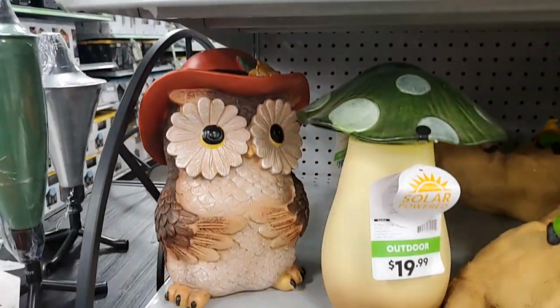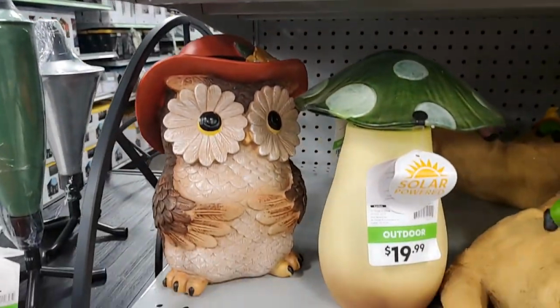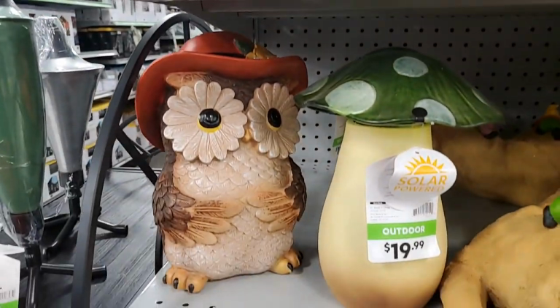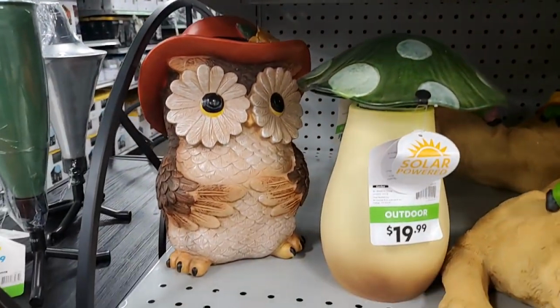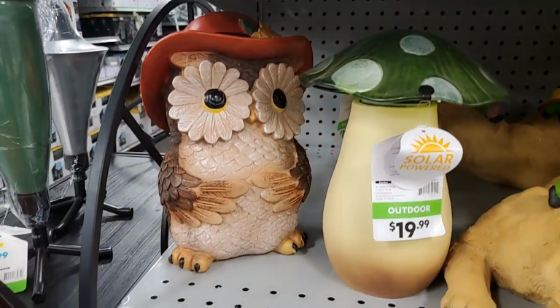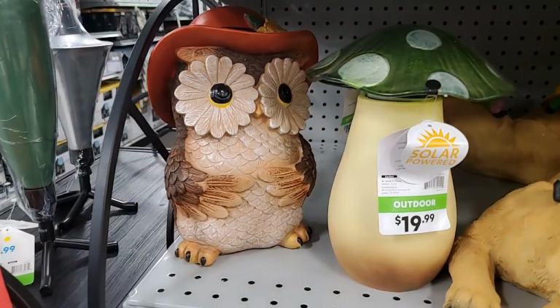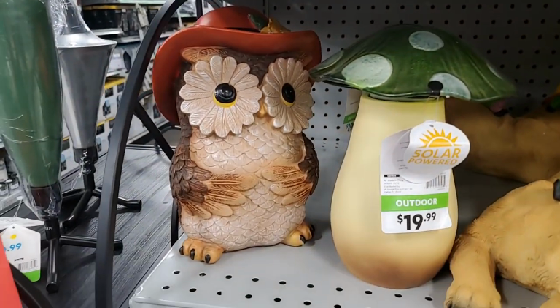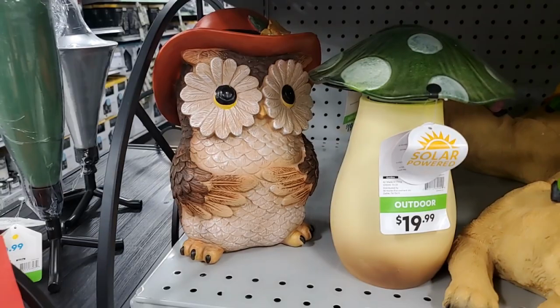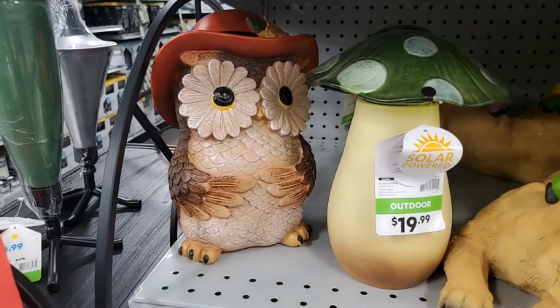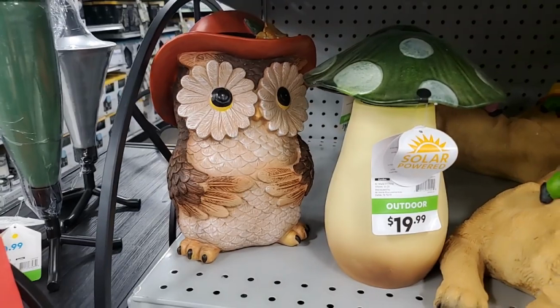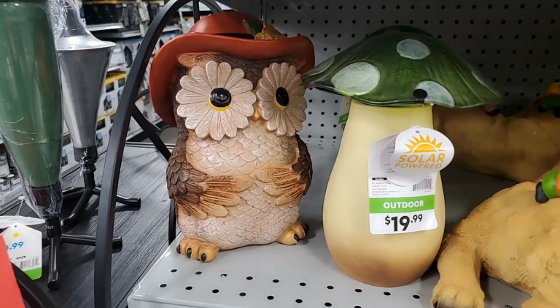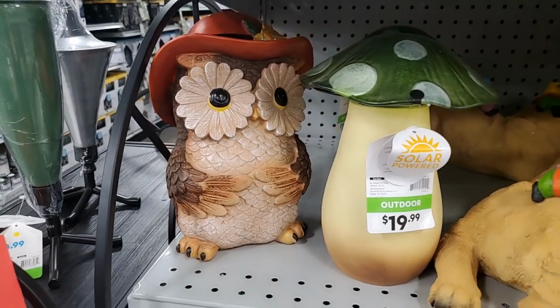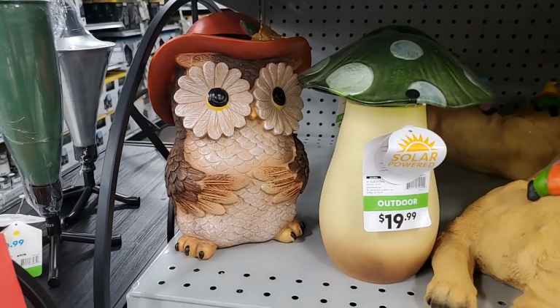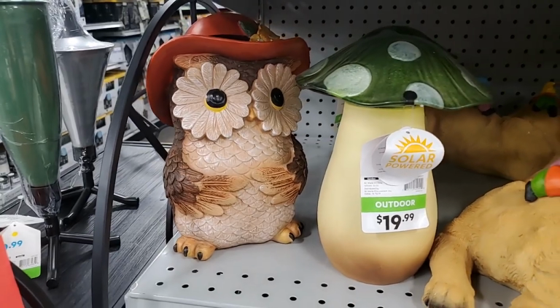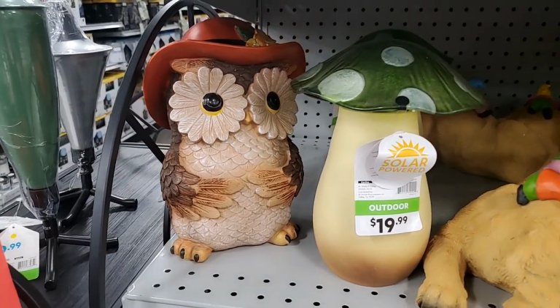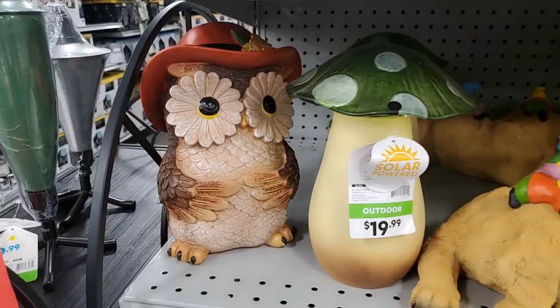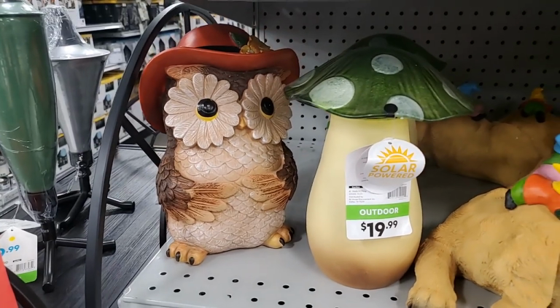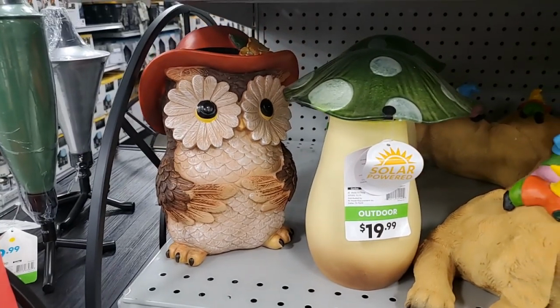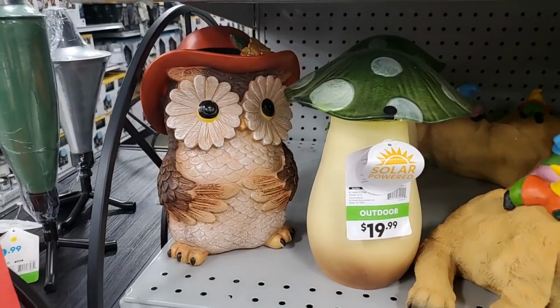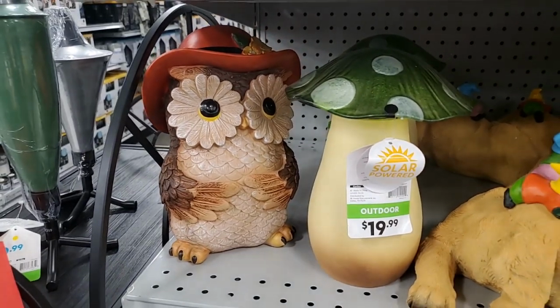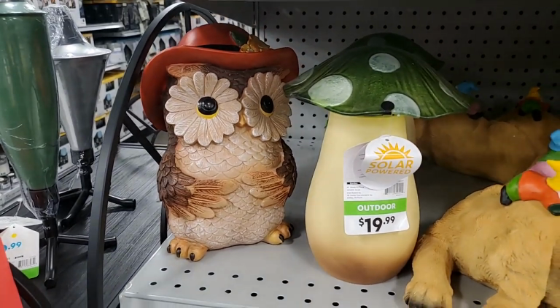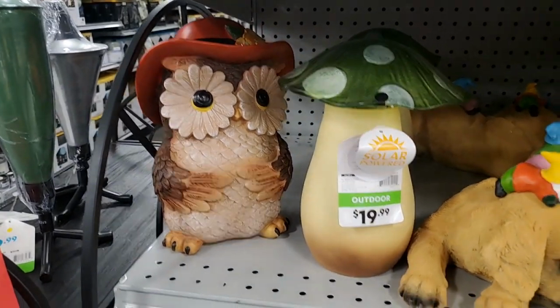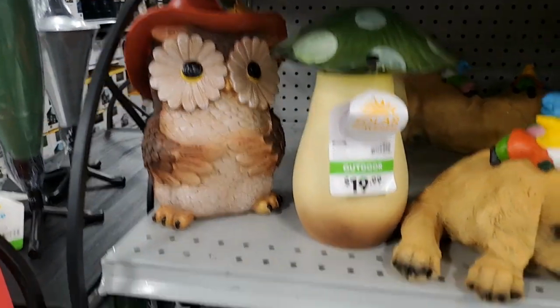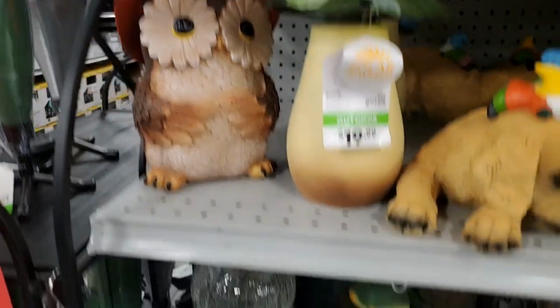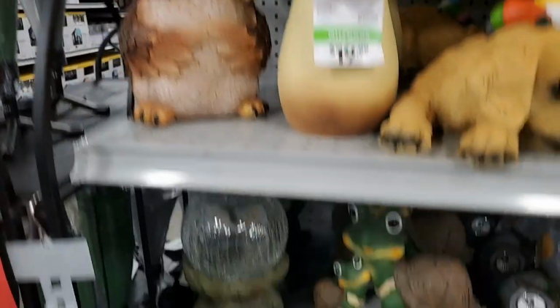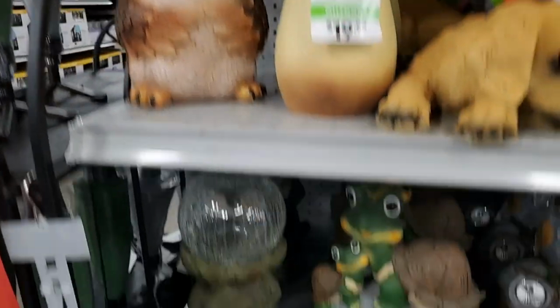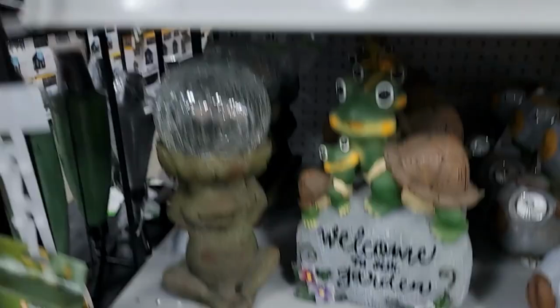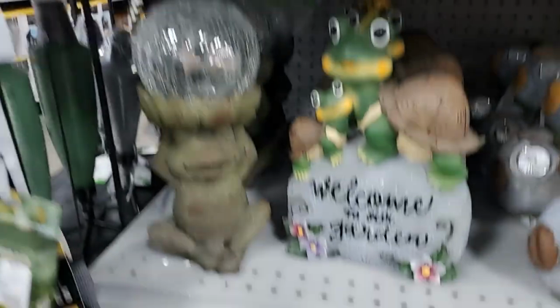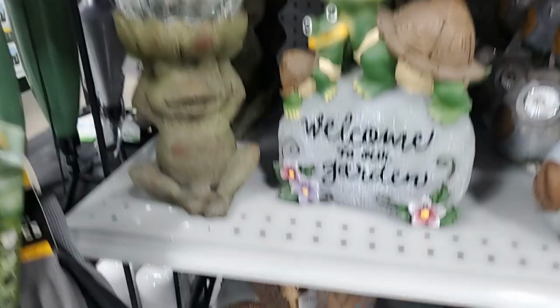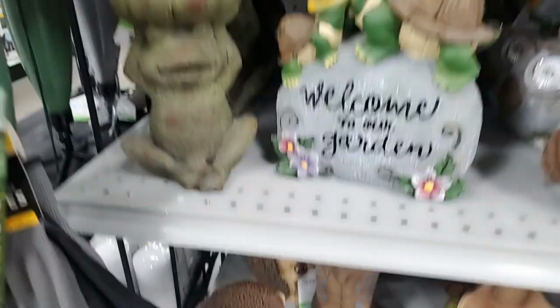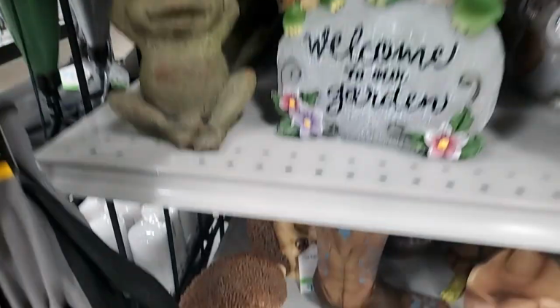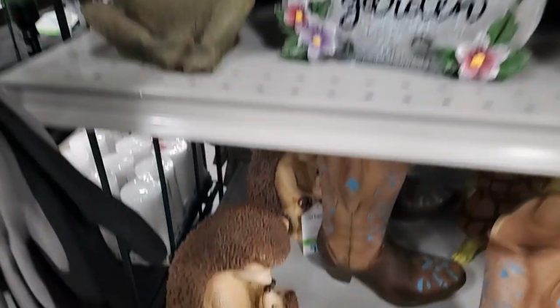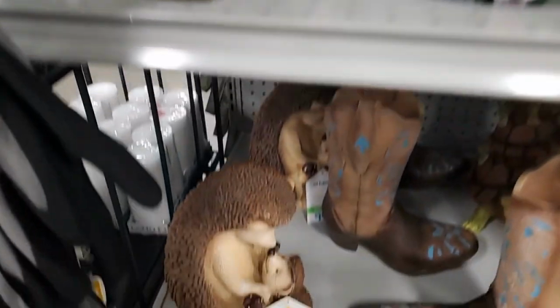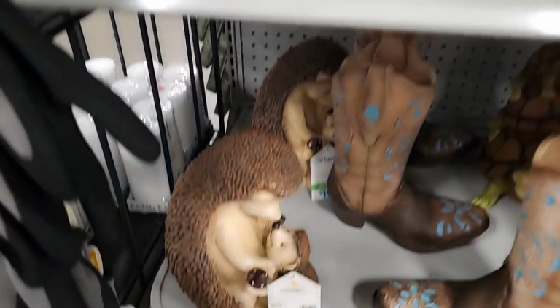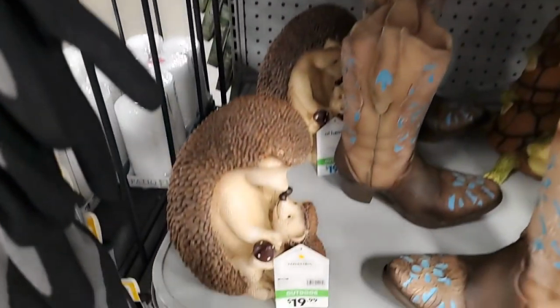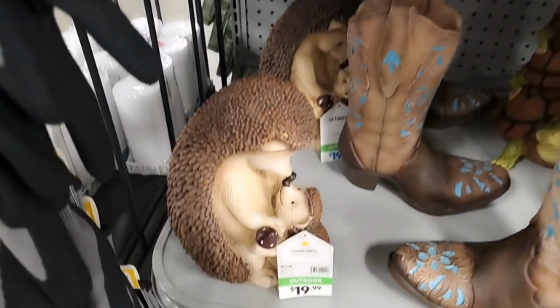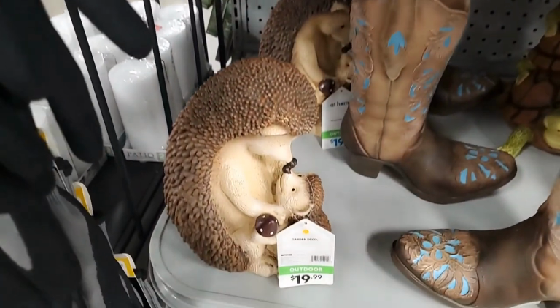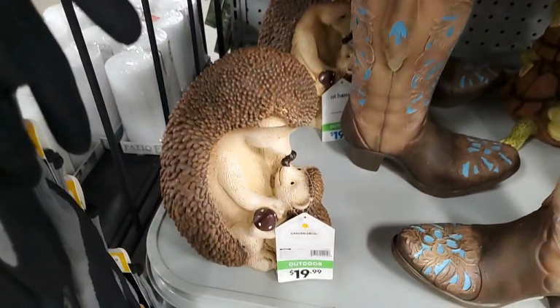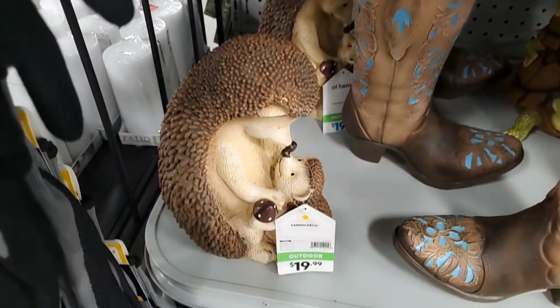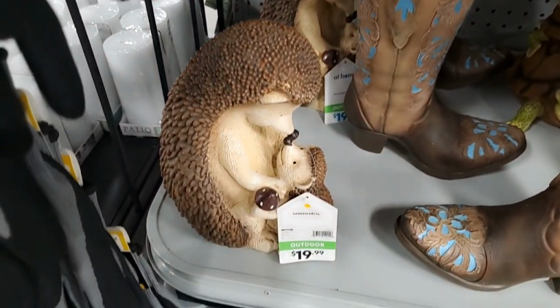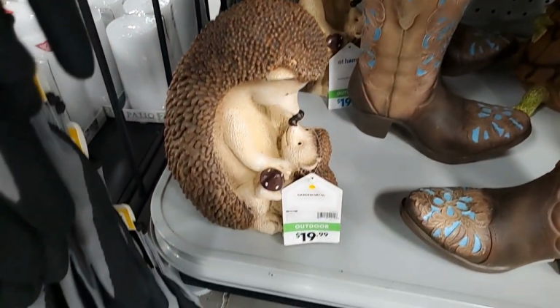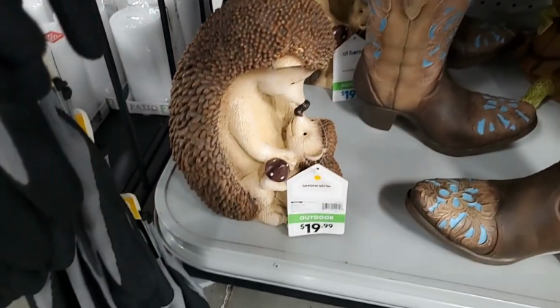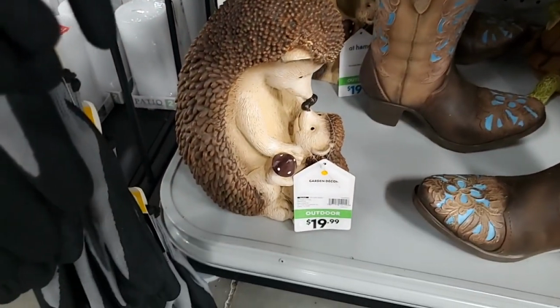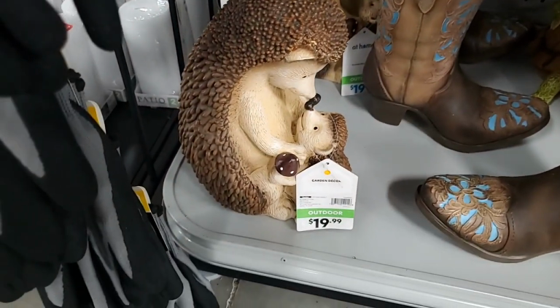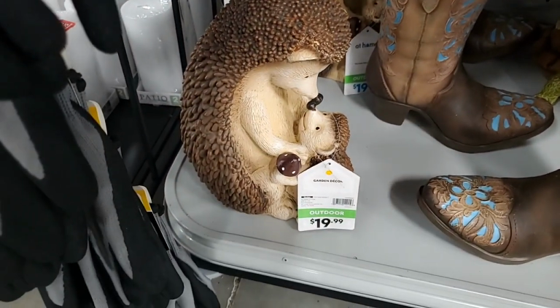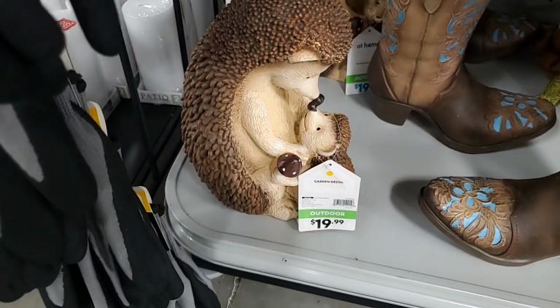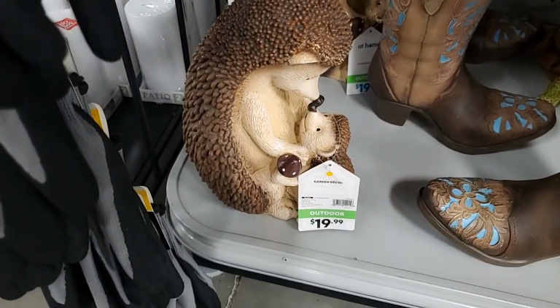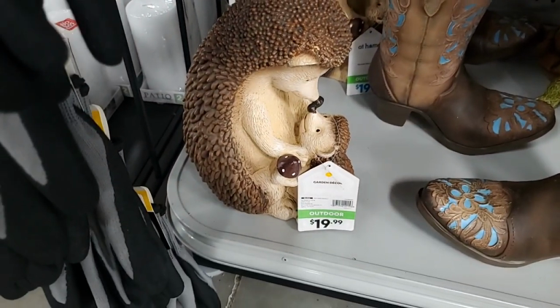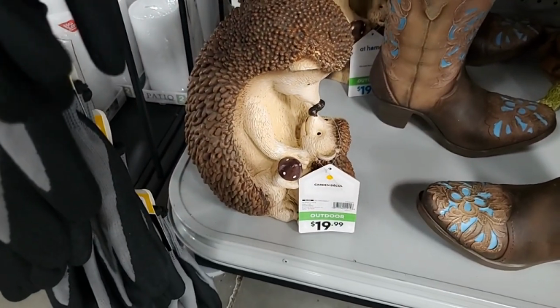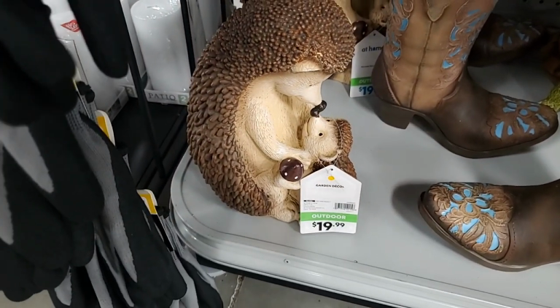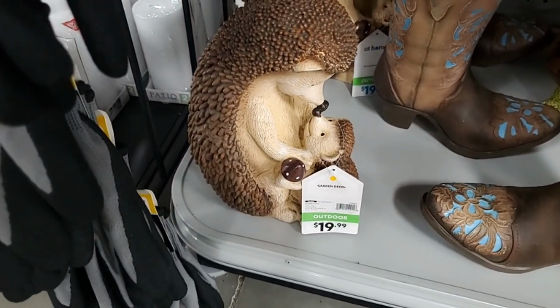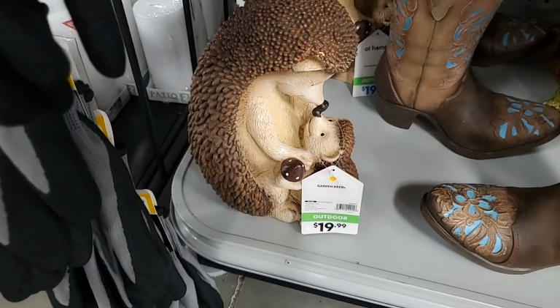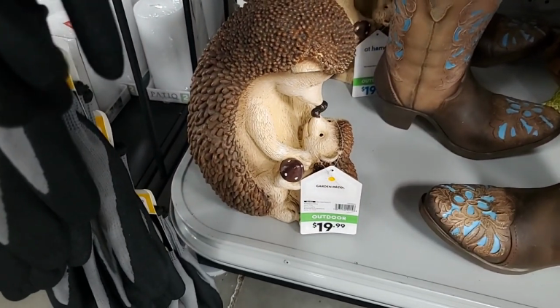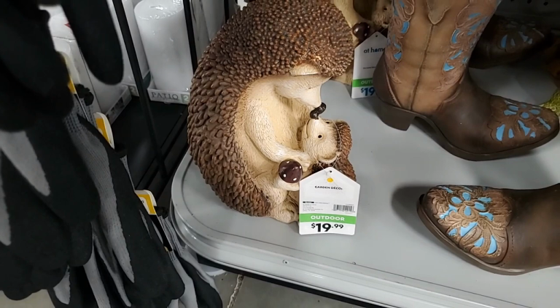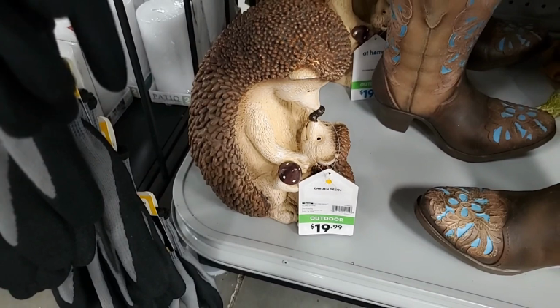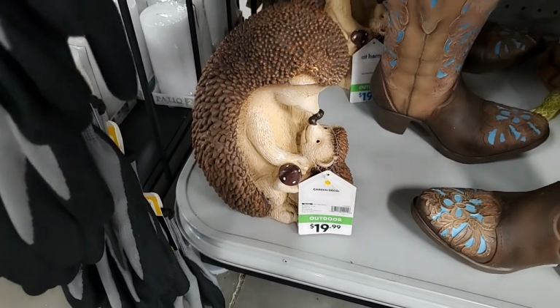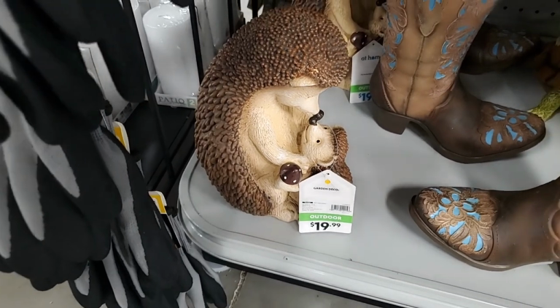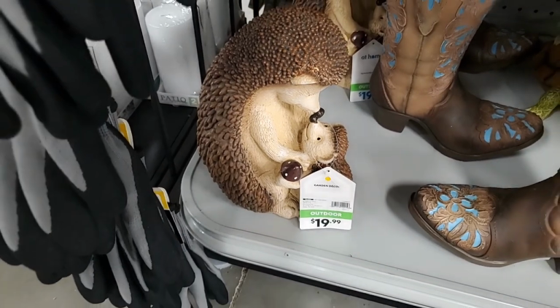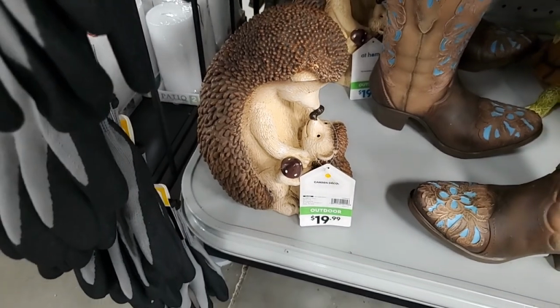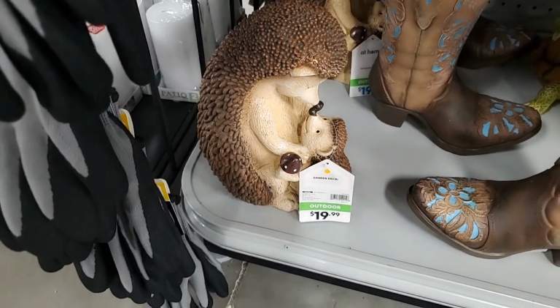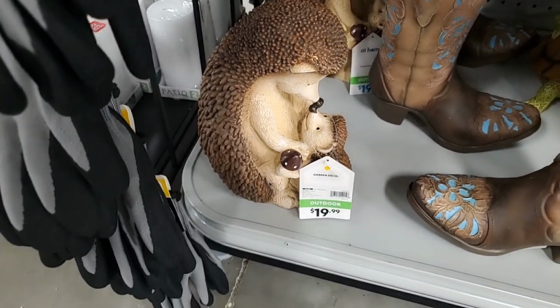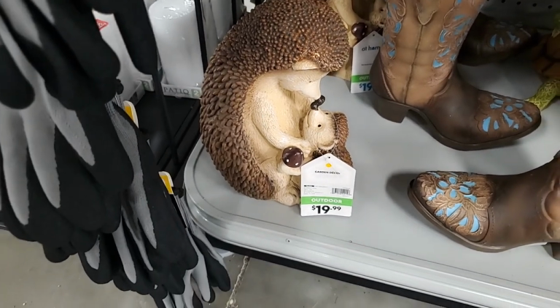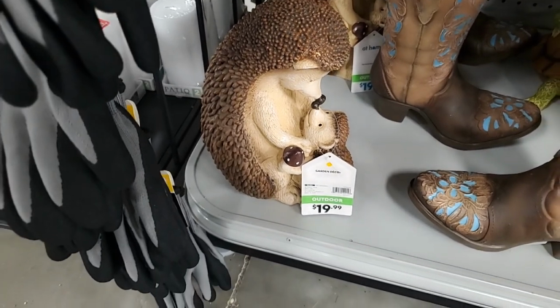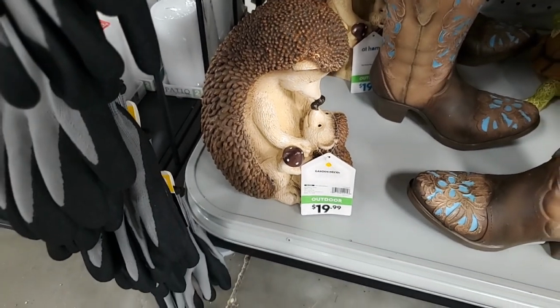Mushroom and an owl - adorable! Oh look at this - what's with the hedgehogs, they're so cute - $20, that's darling.